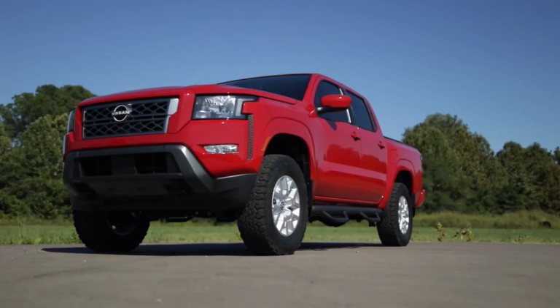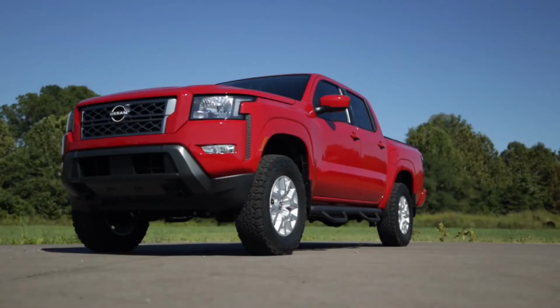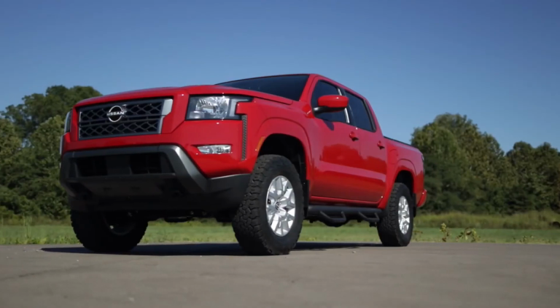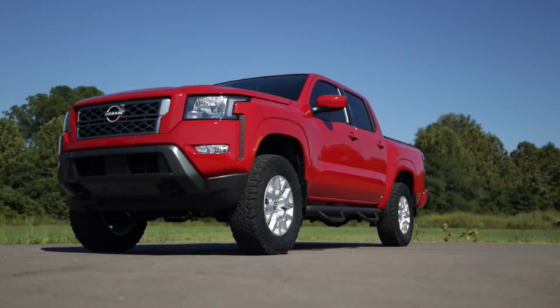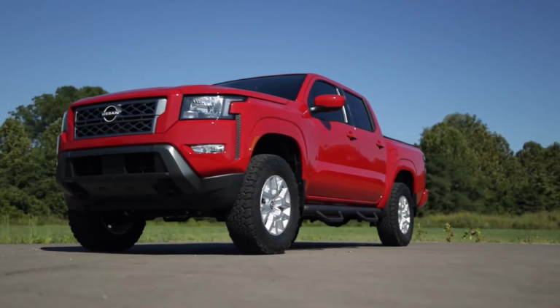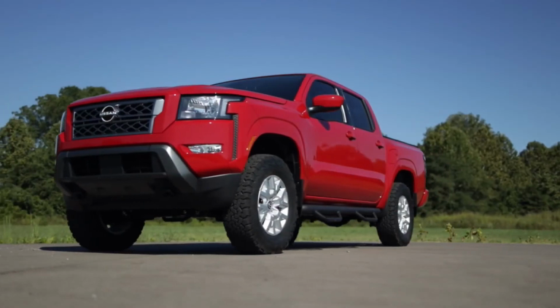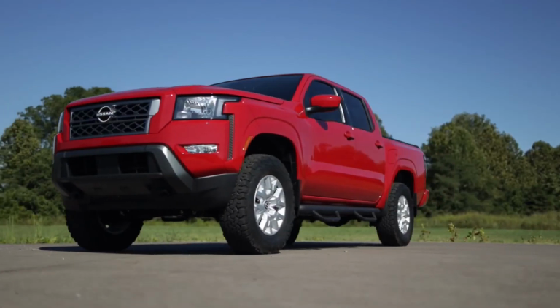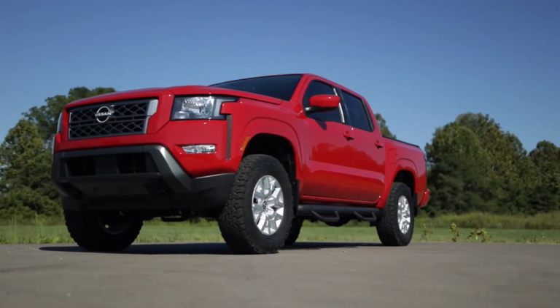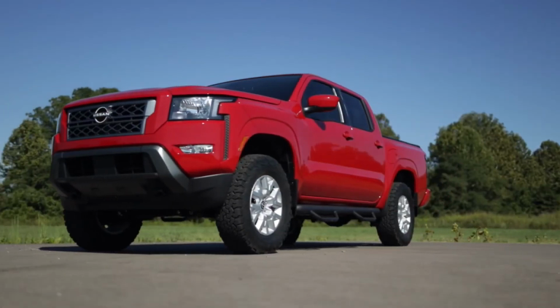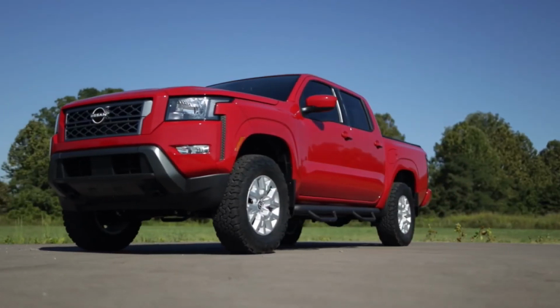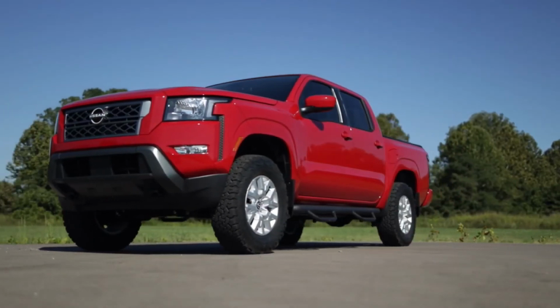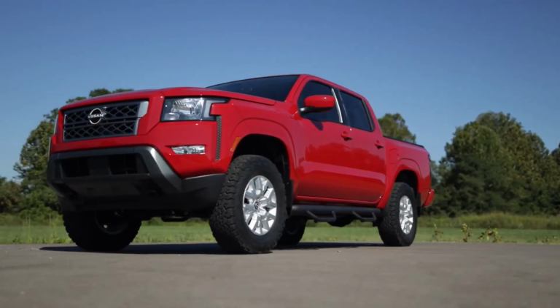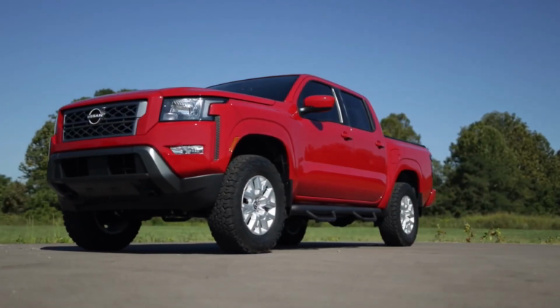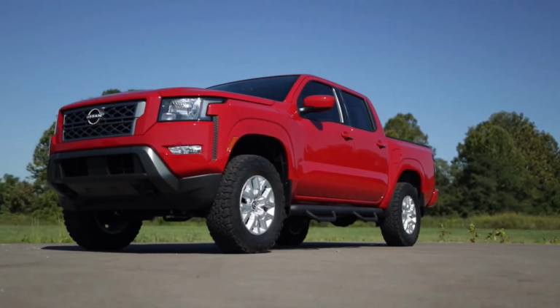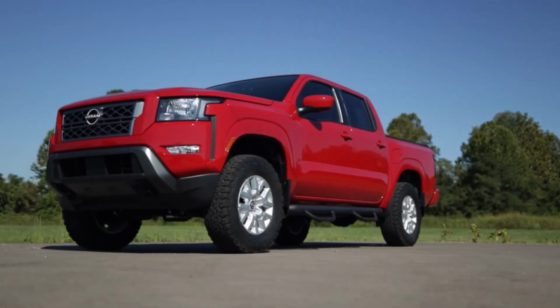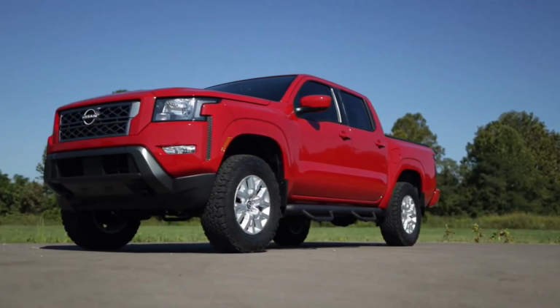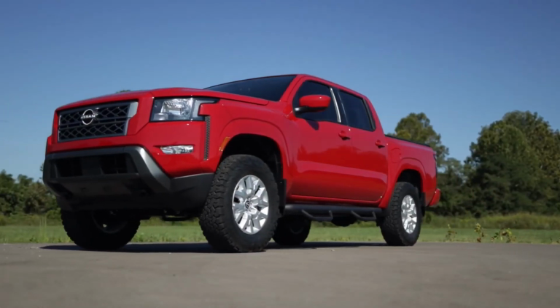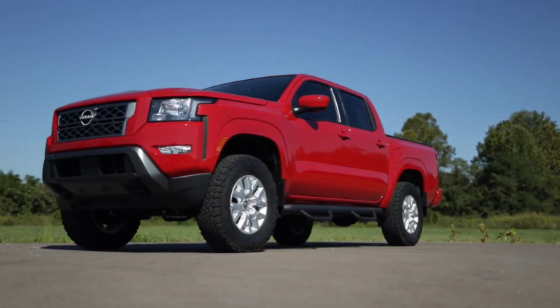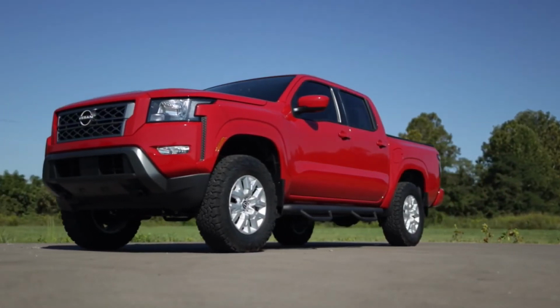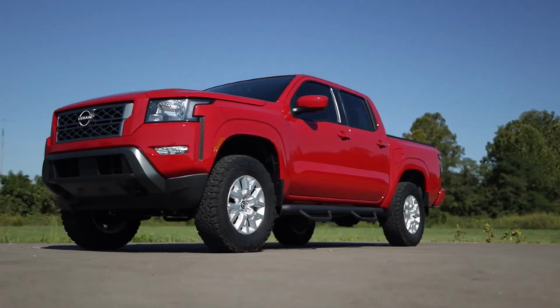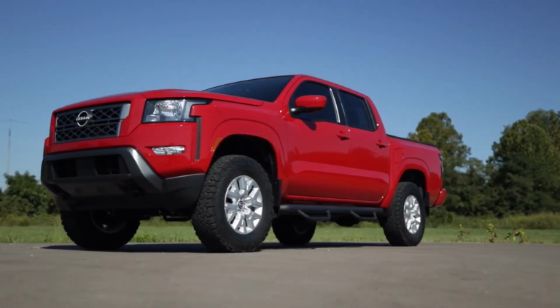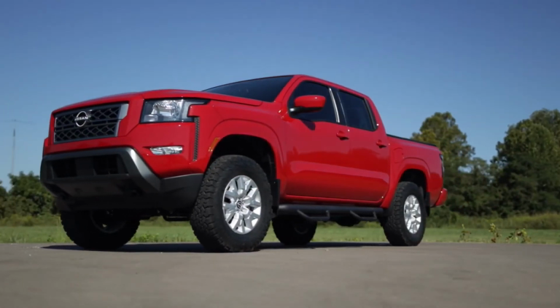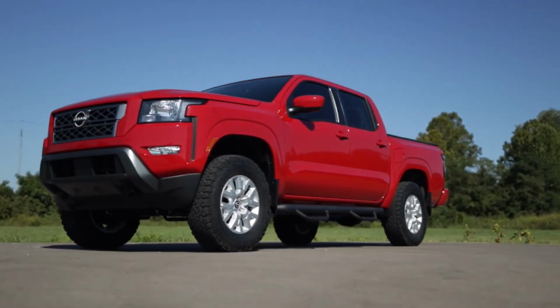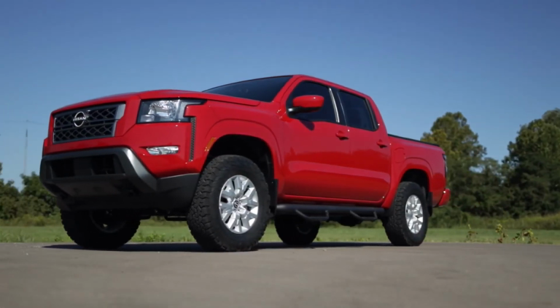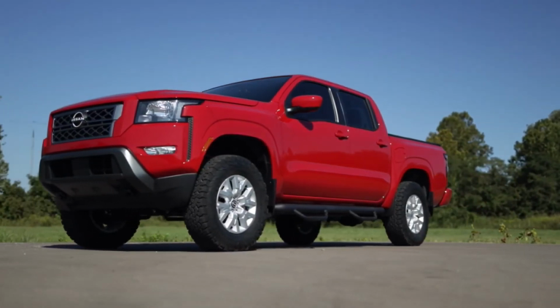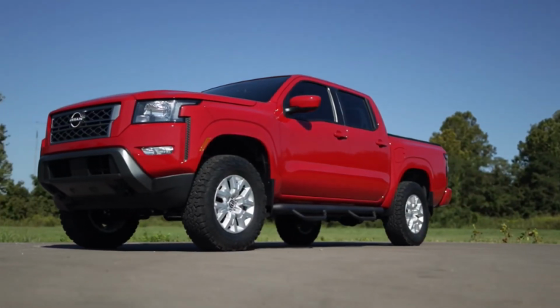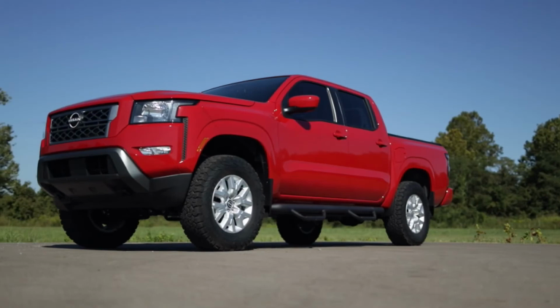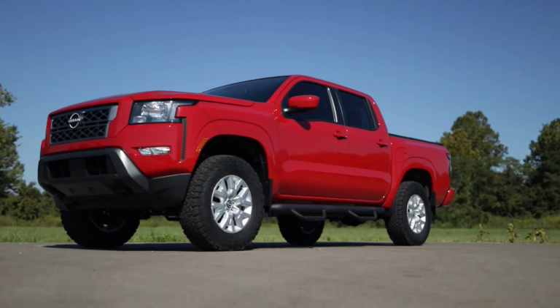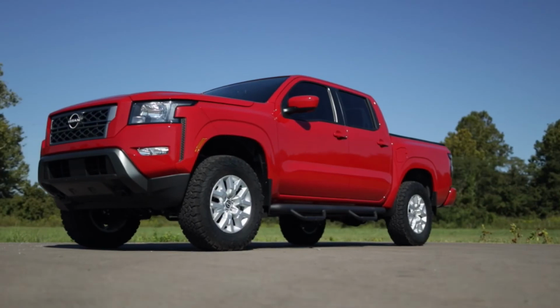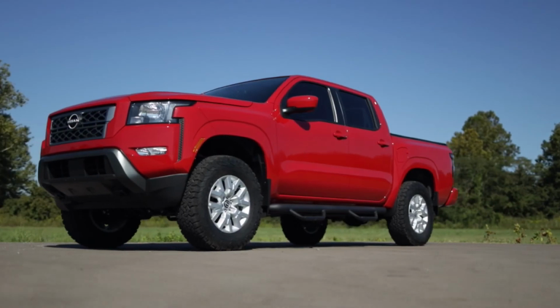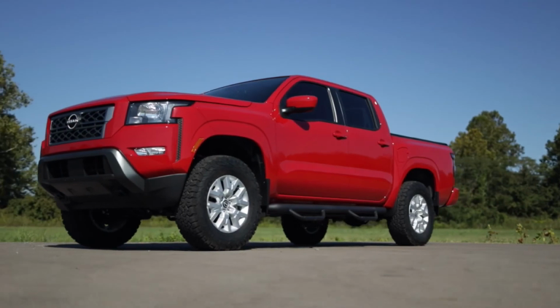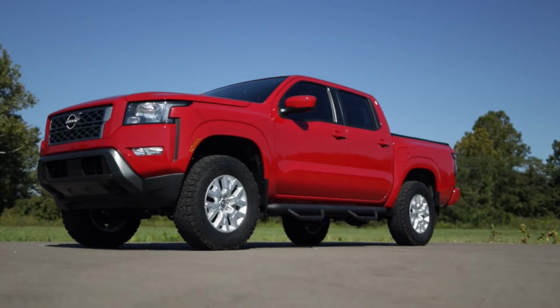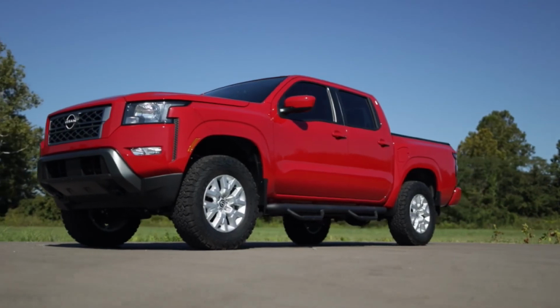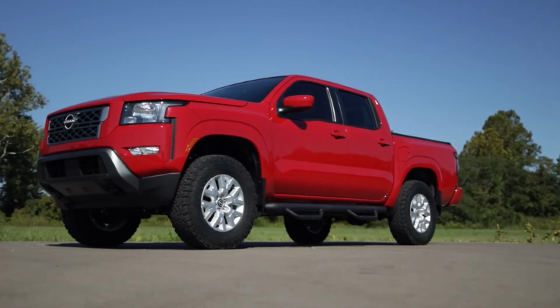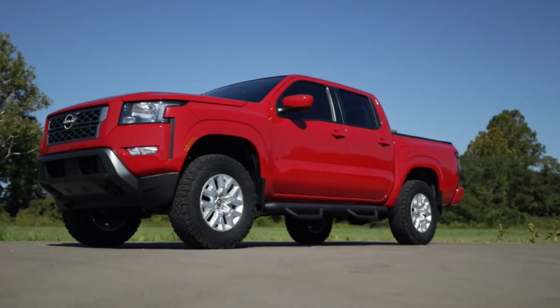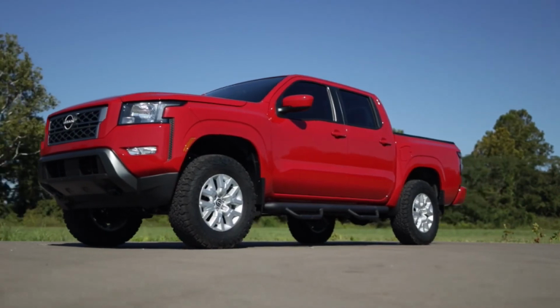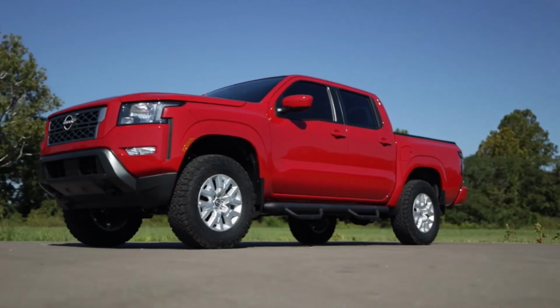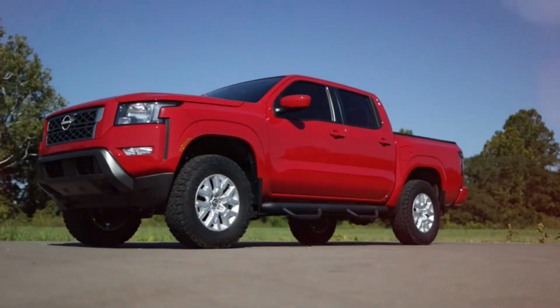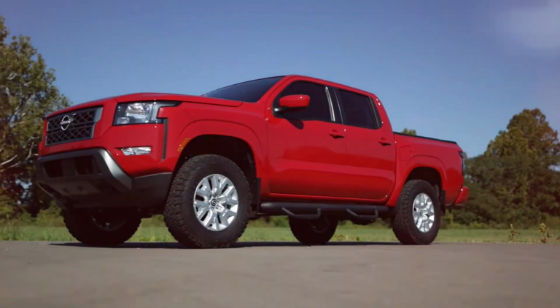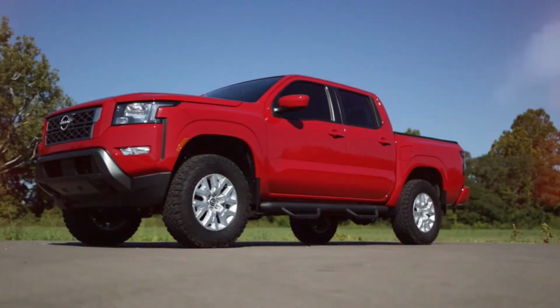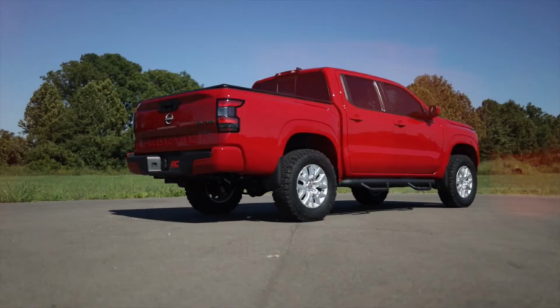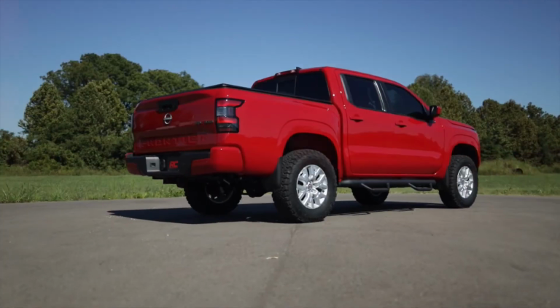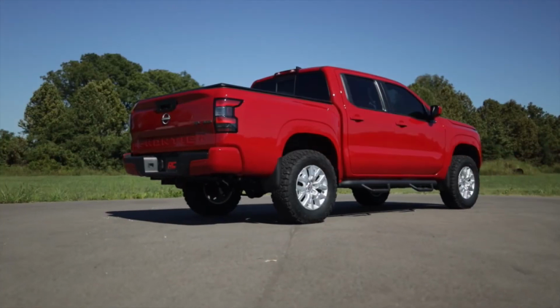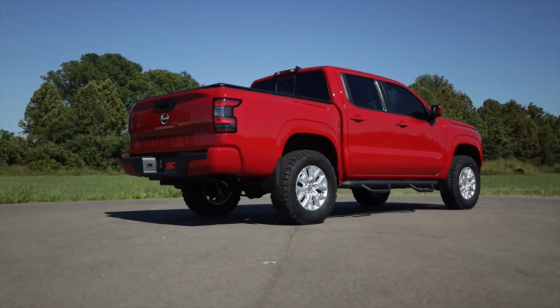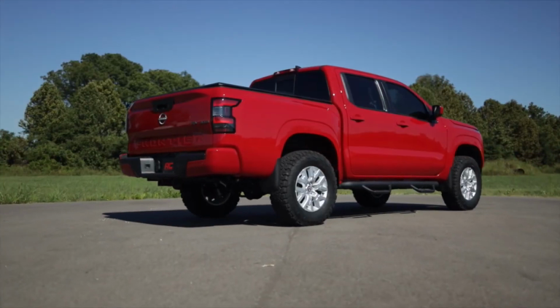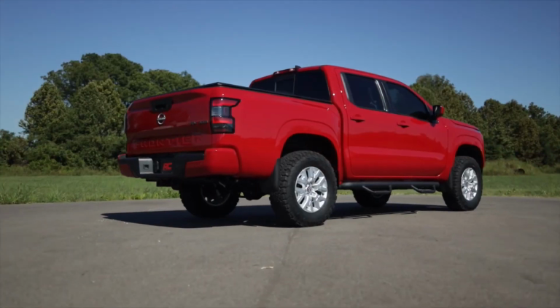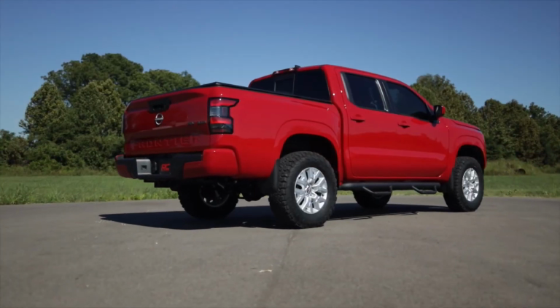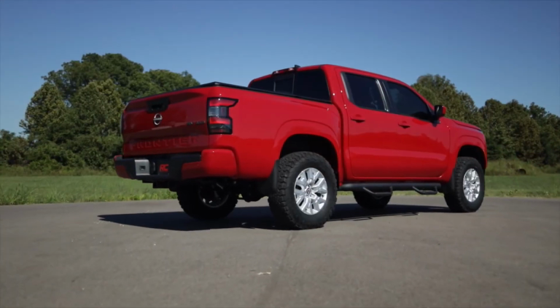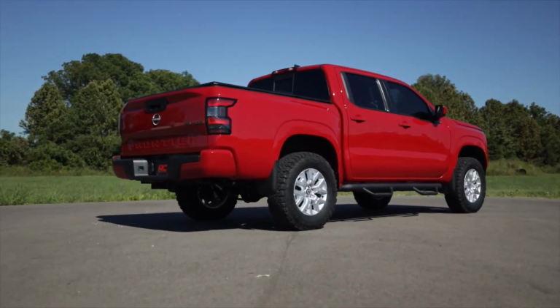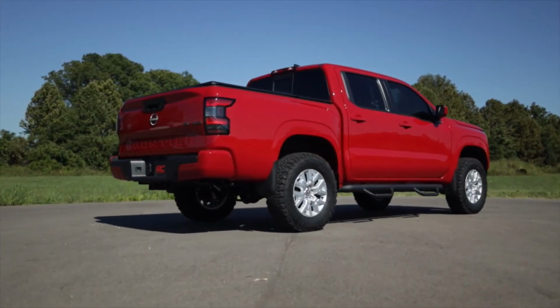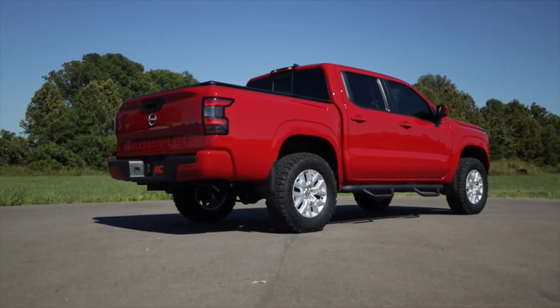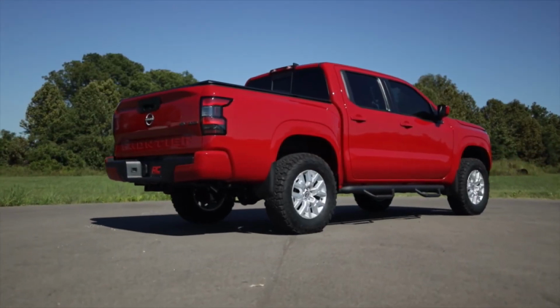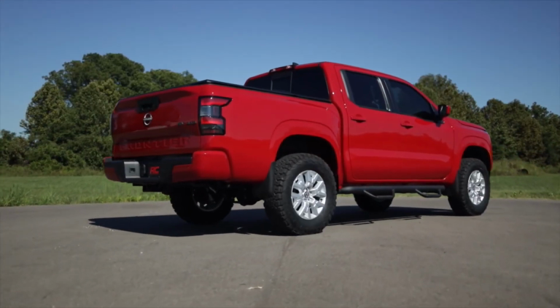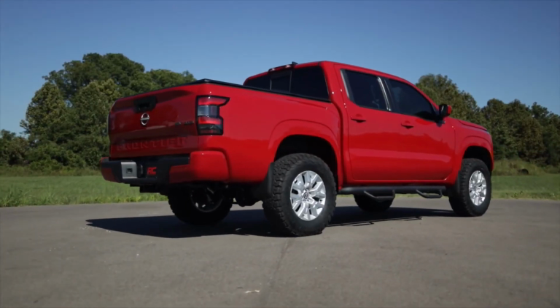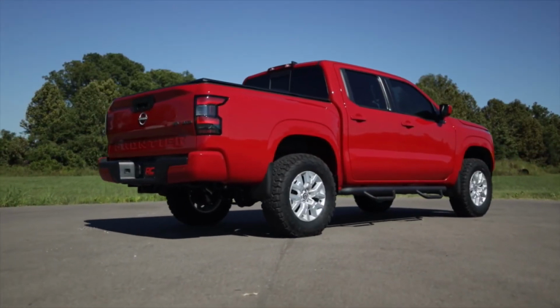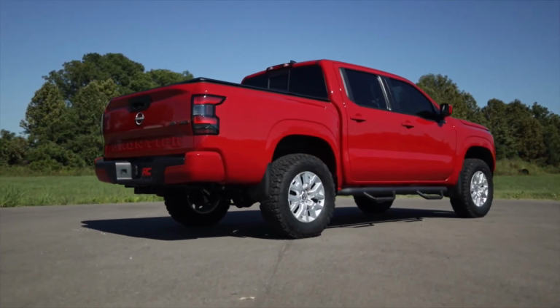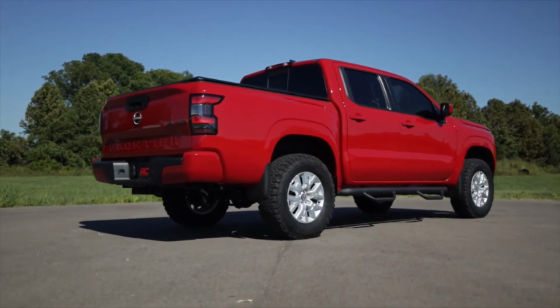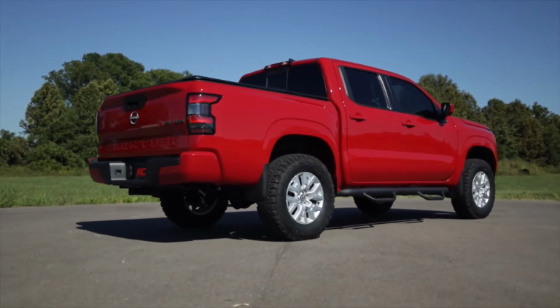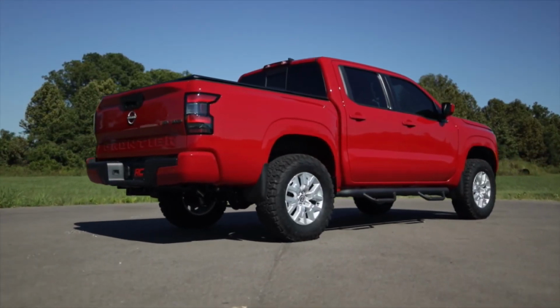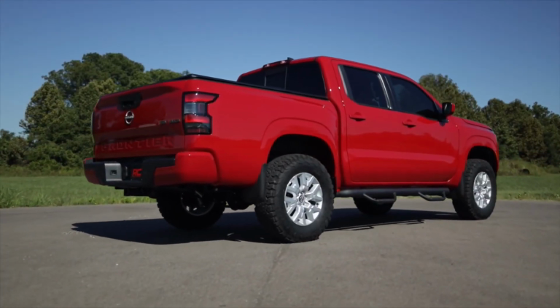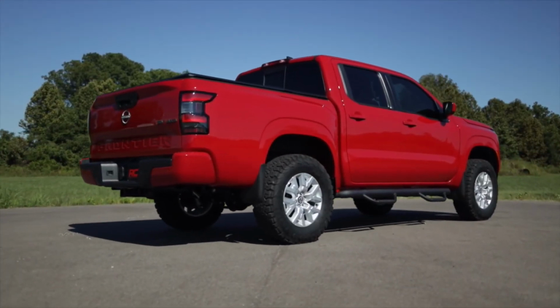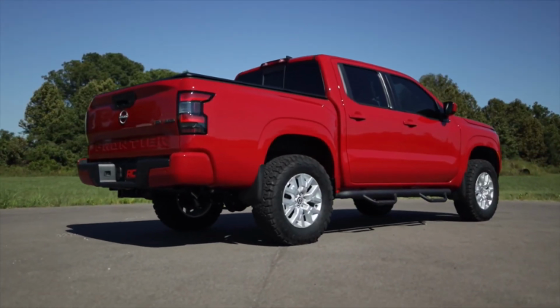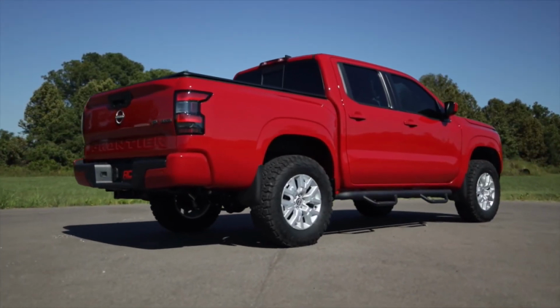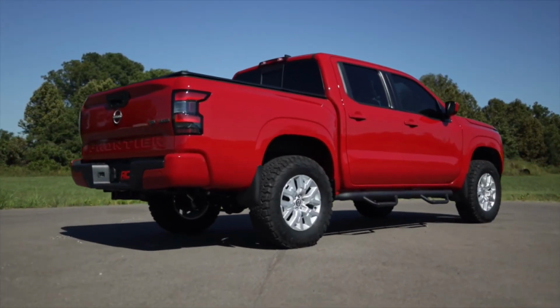Rough Country's 2.5-inch lift kit for 2005 and up Nissan Frontier and Xterra models. Get yours today.